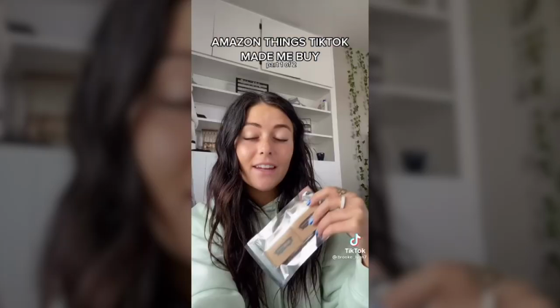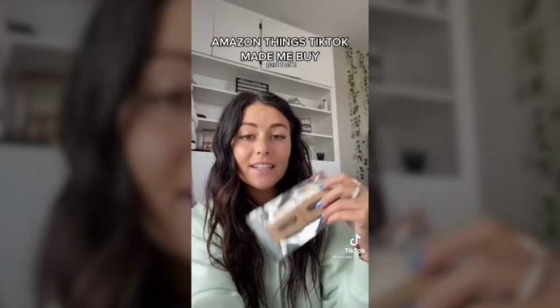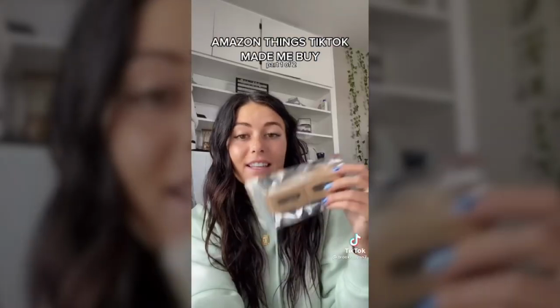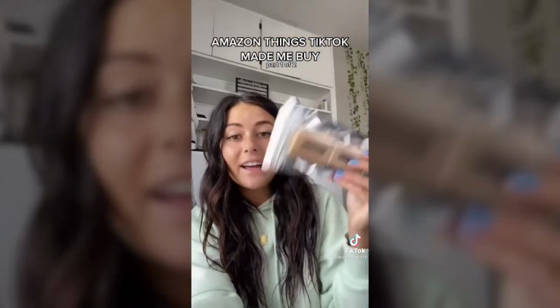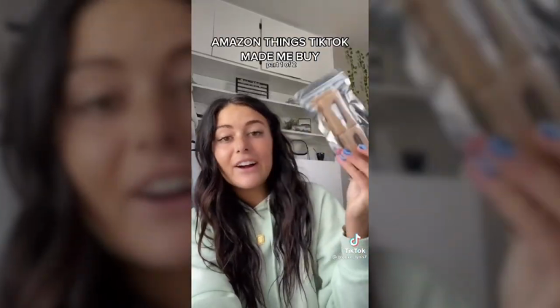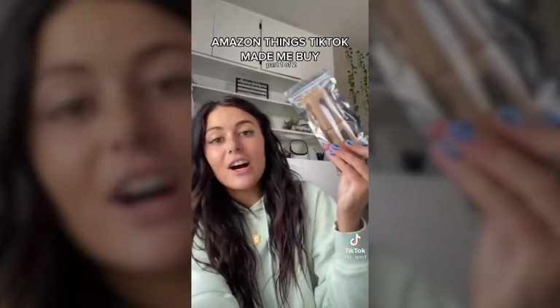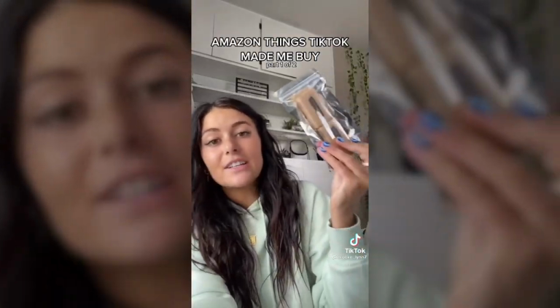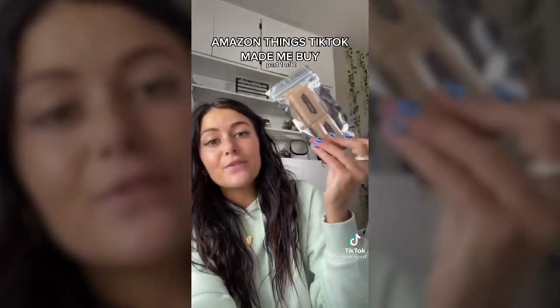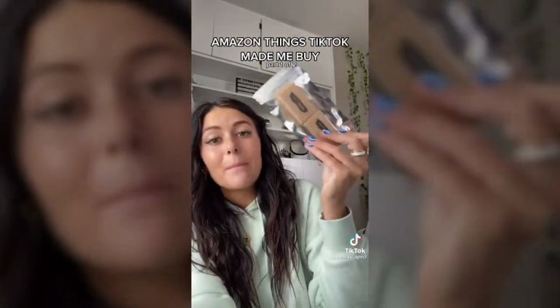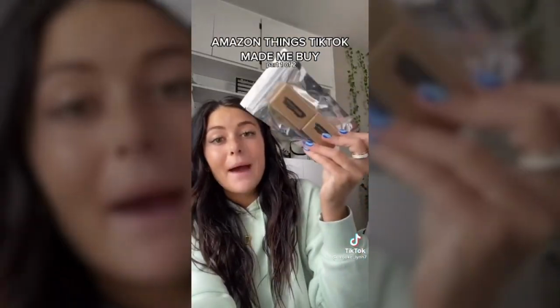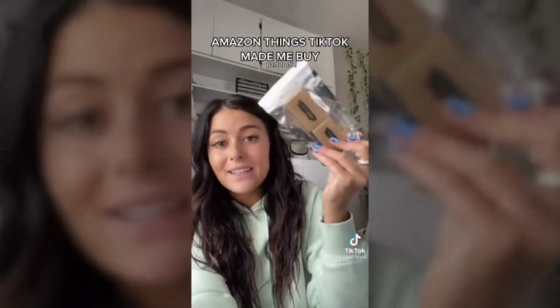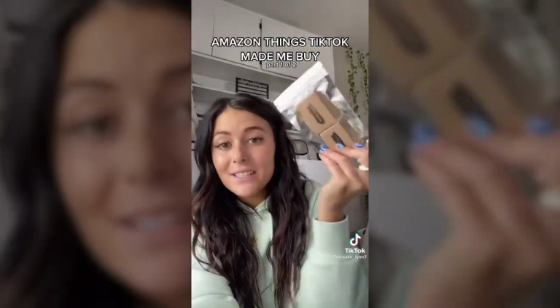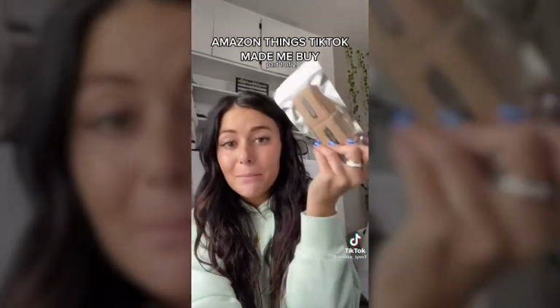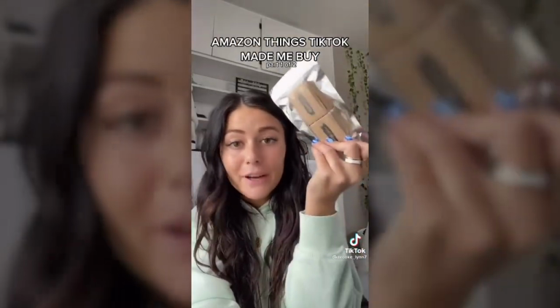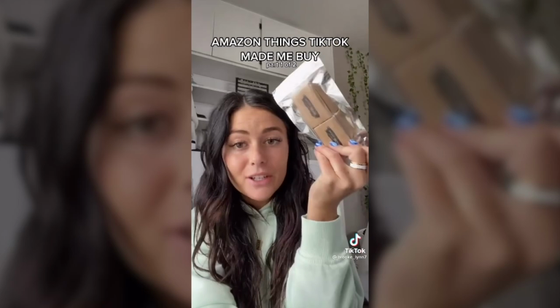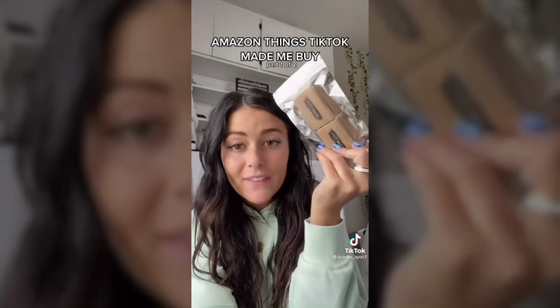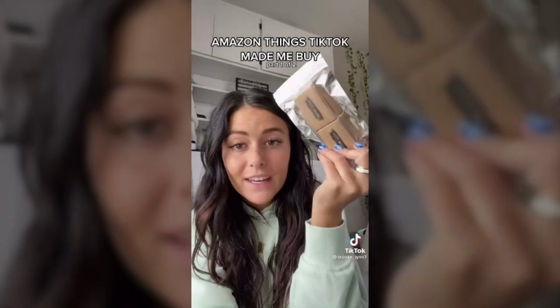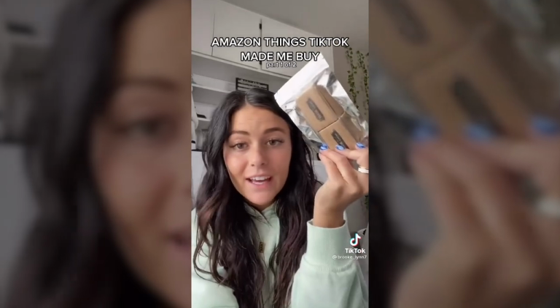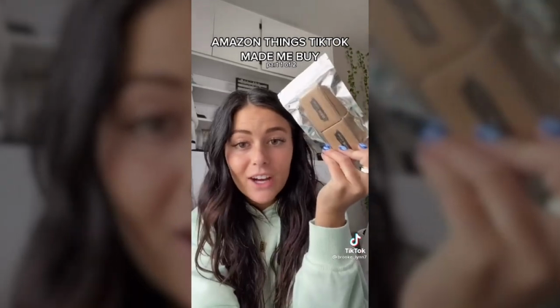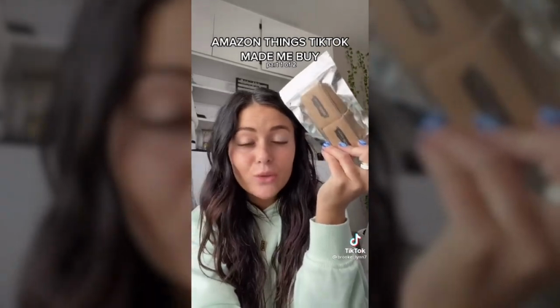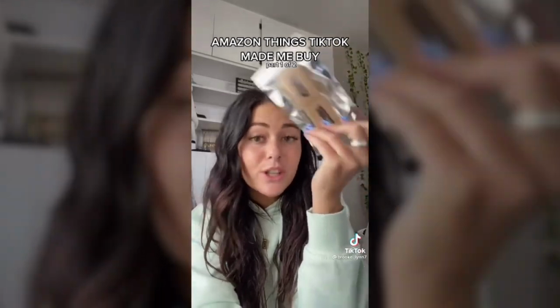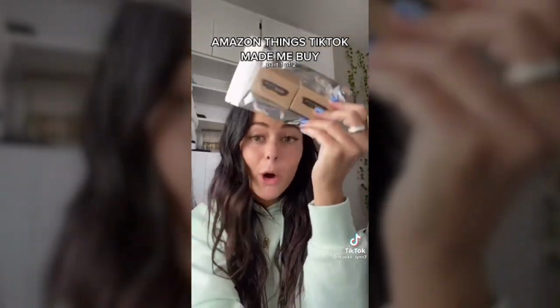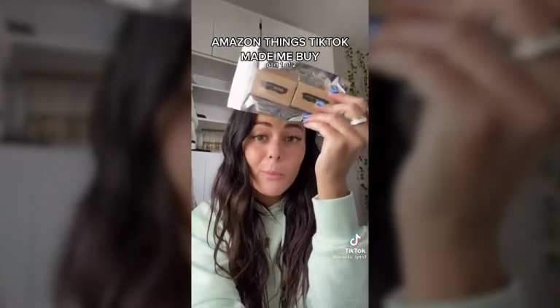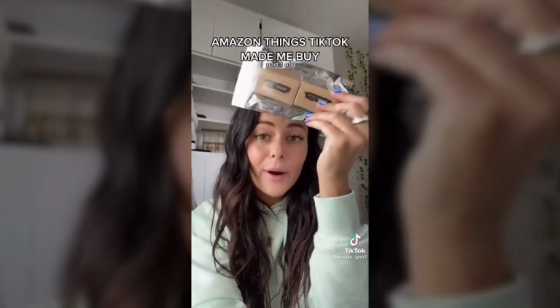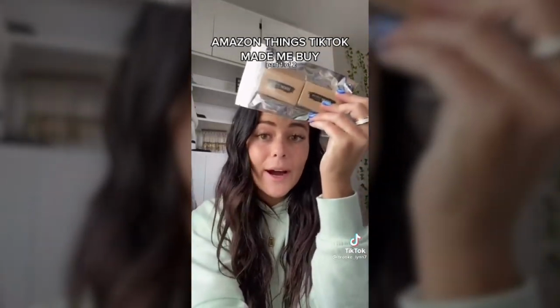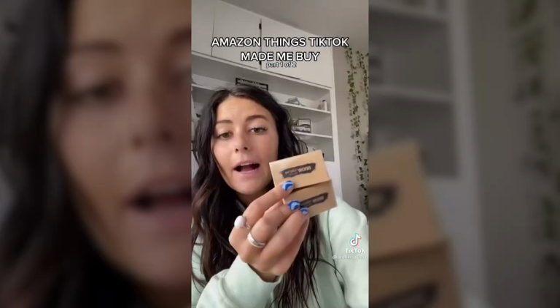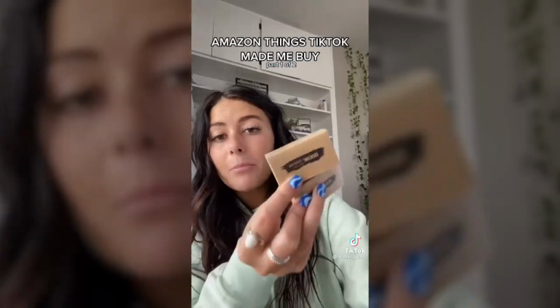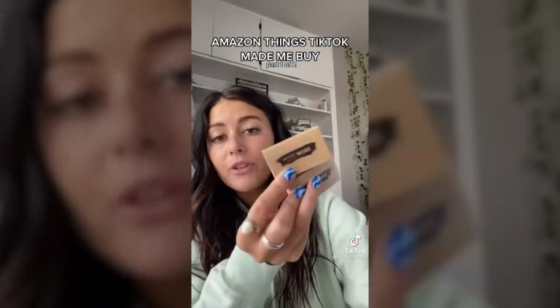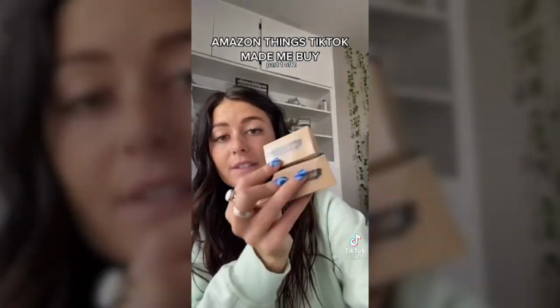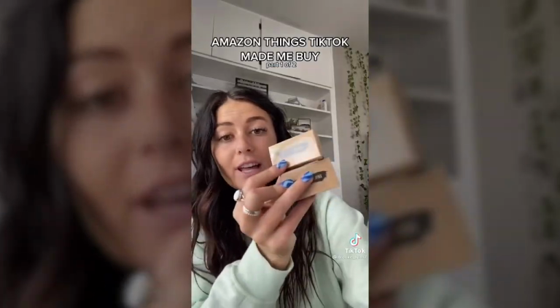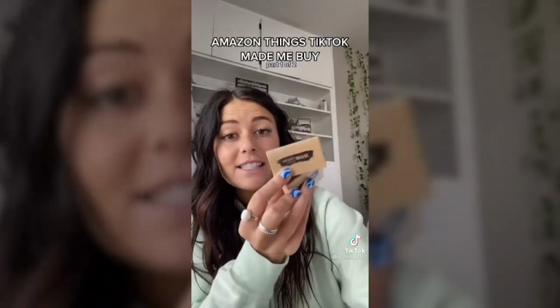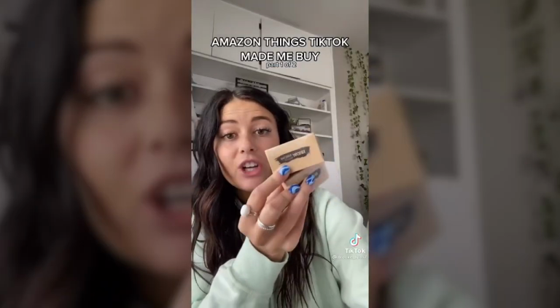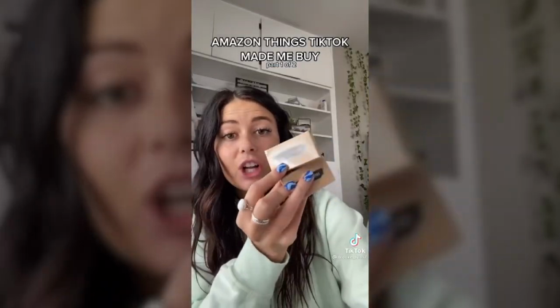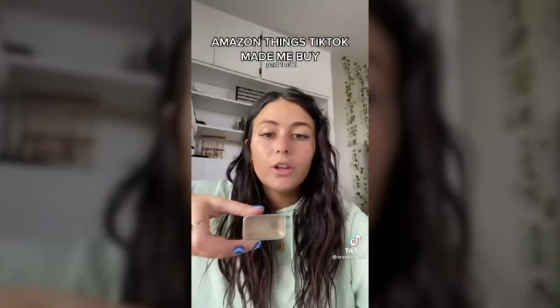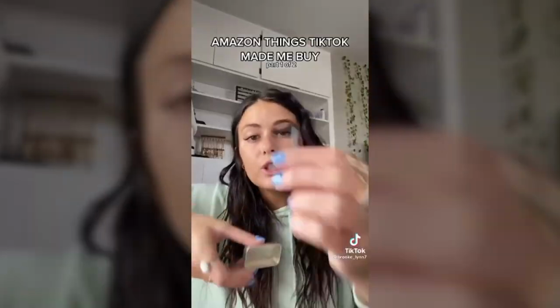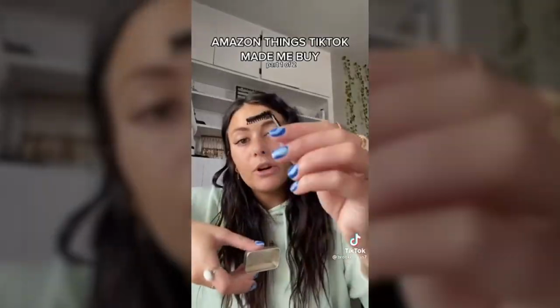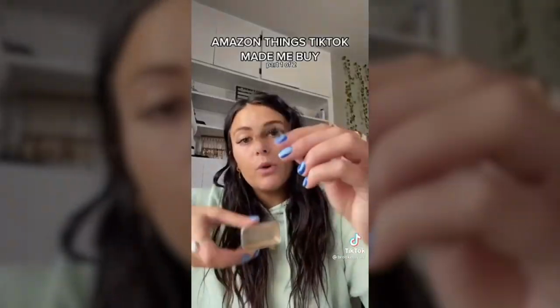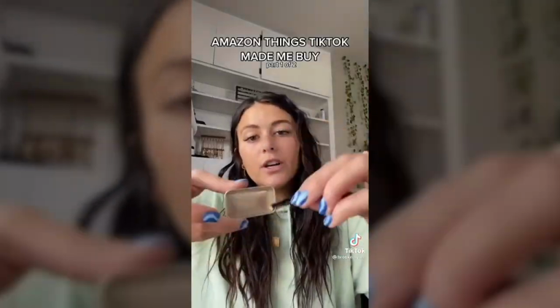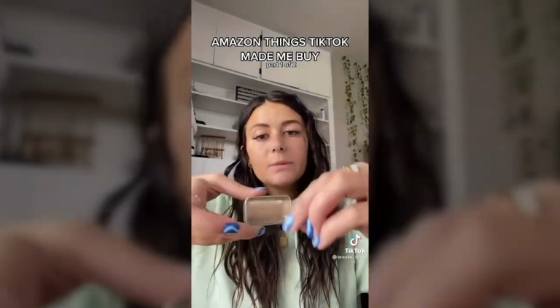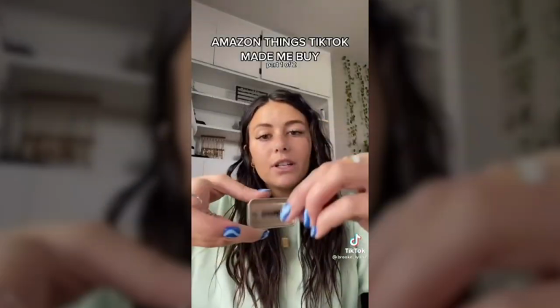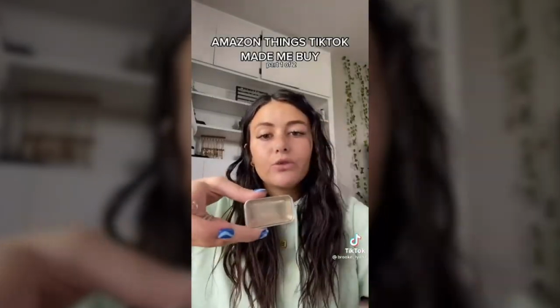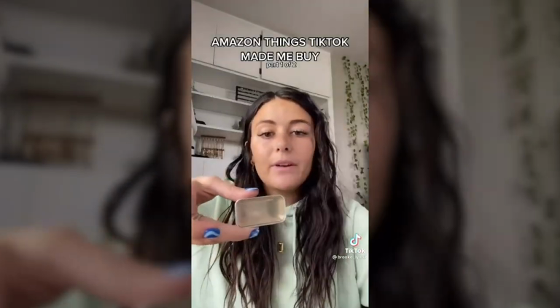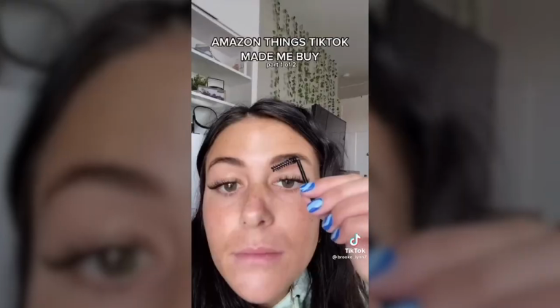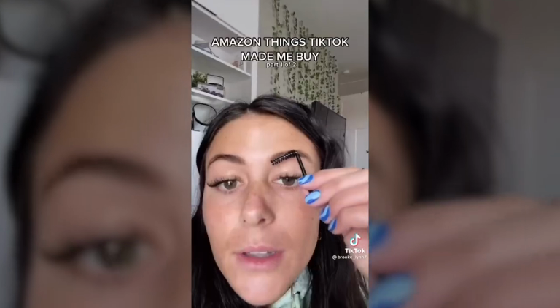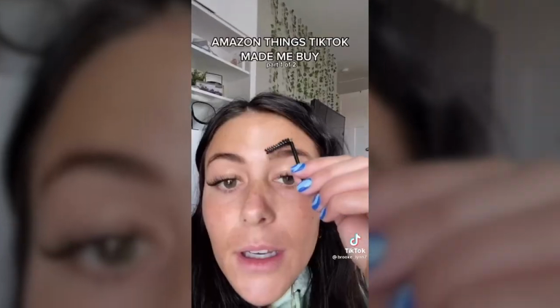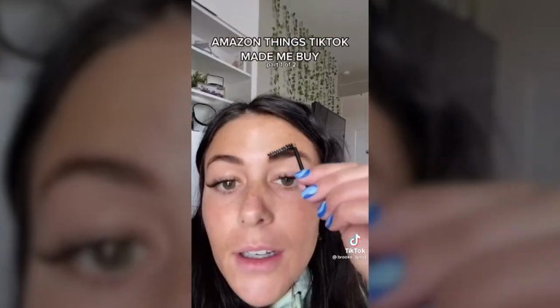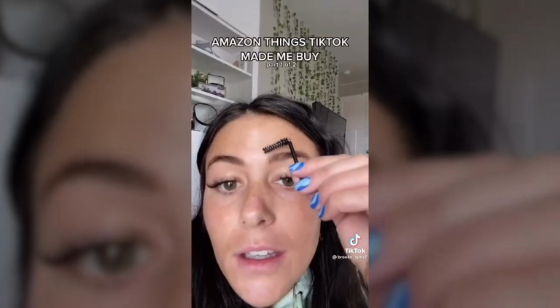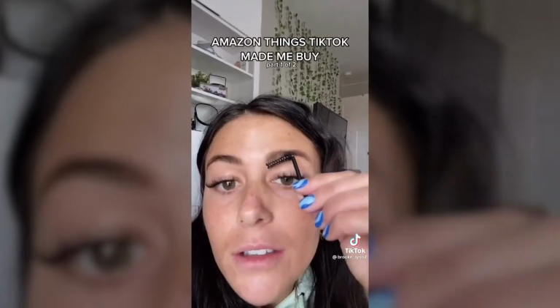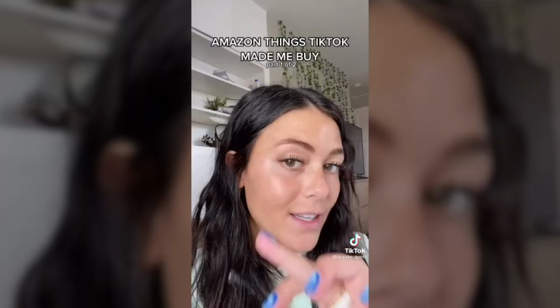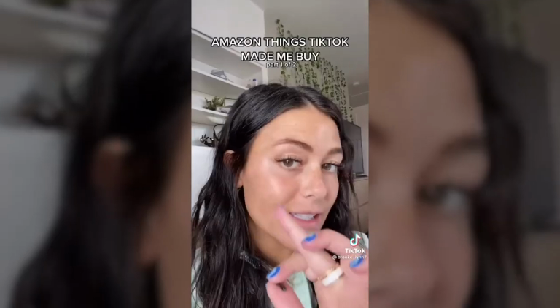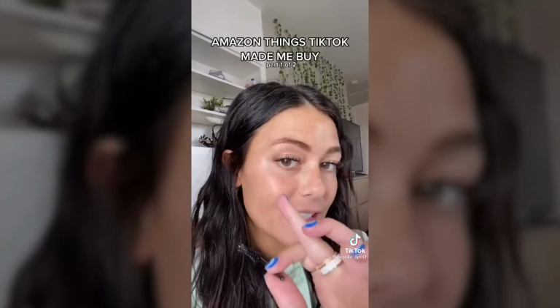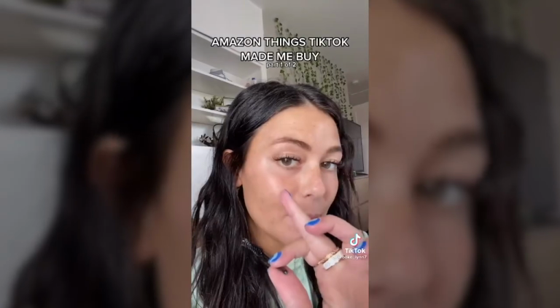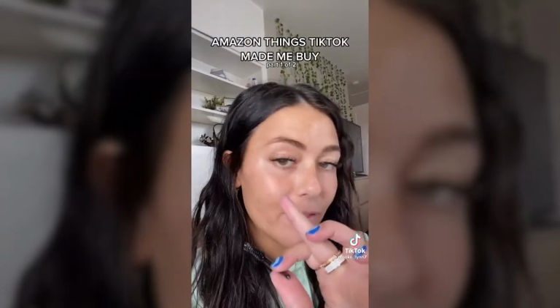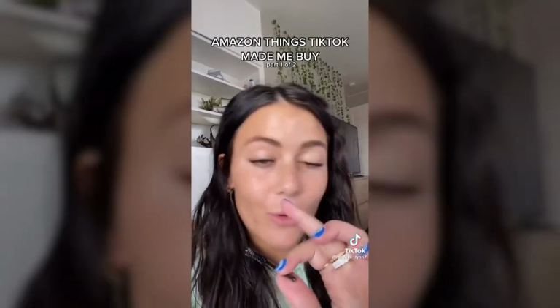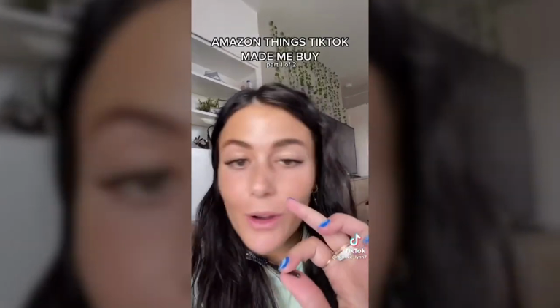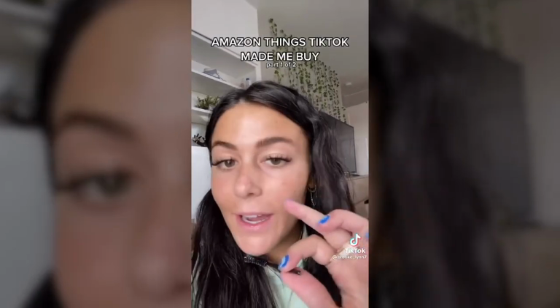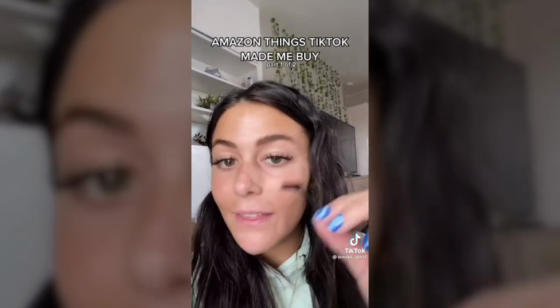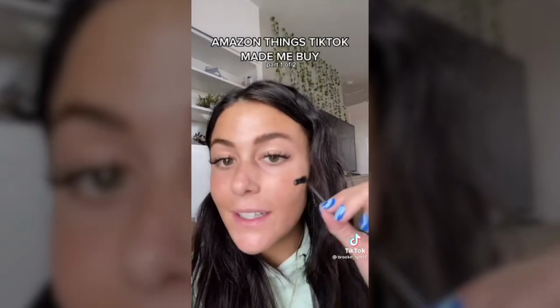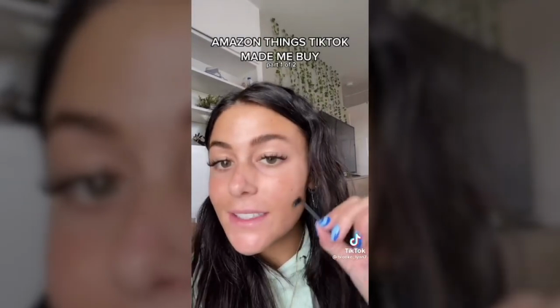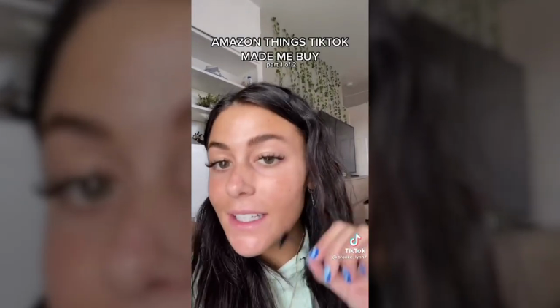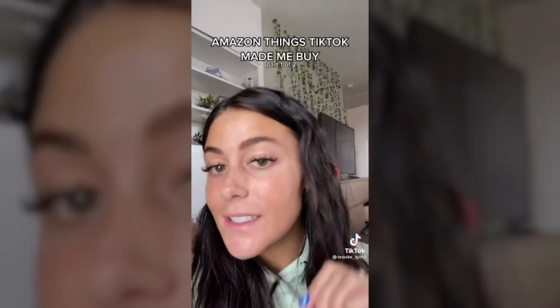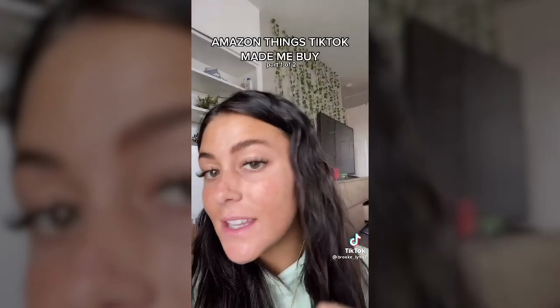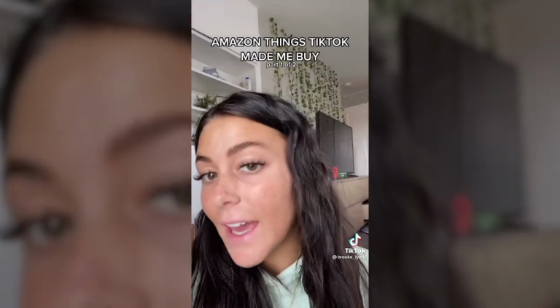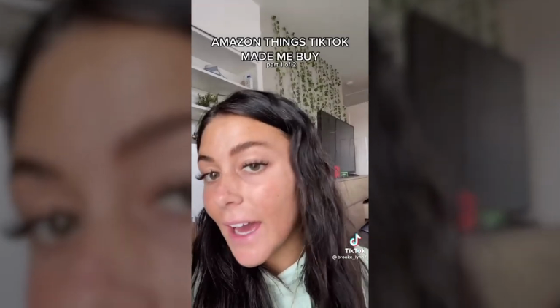Next thing I got is from Madison Beer's video — soap brow. This is the before and this is the after.